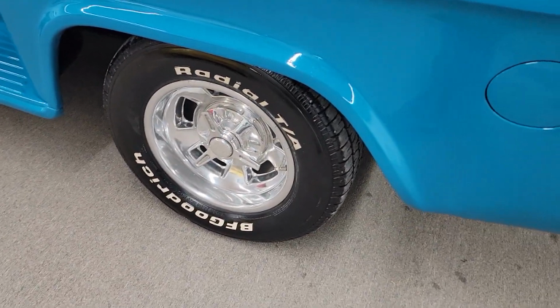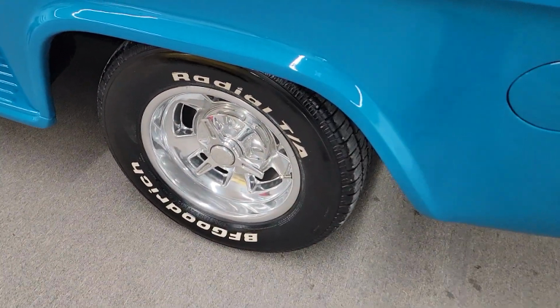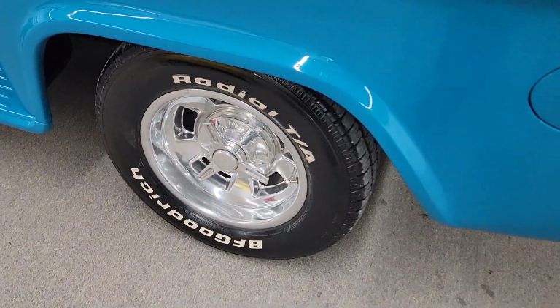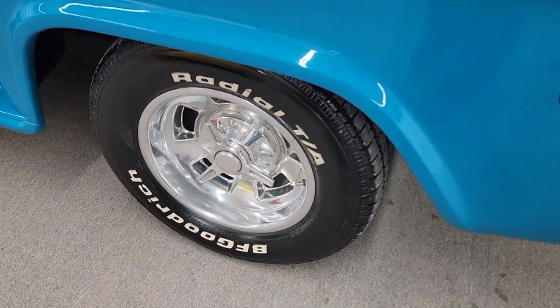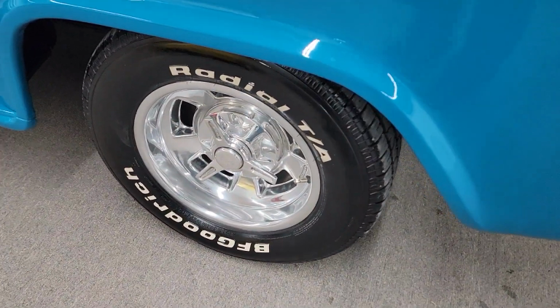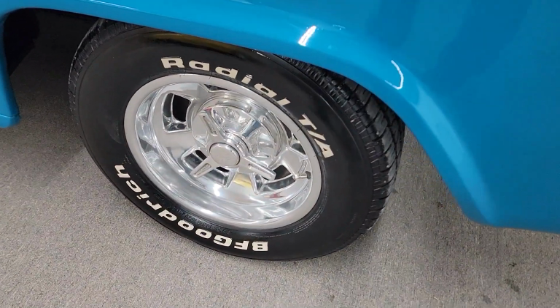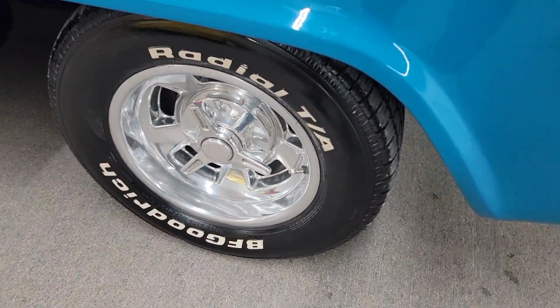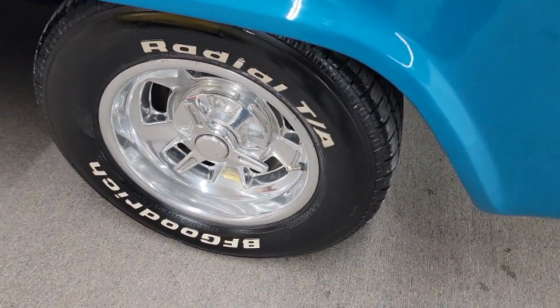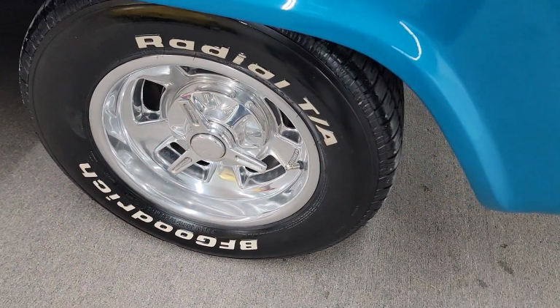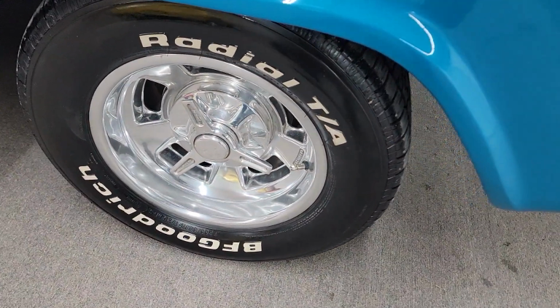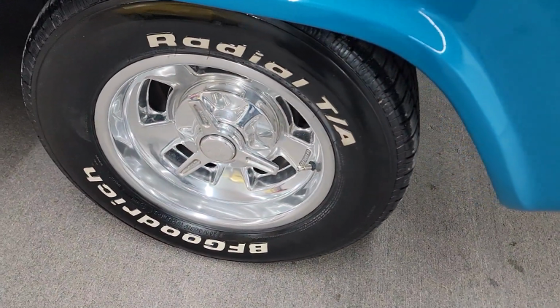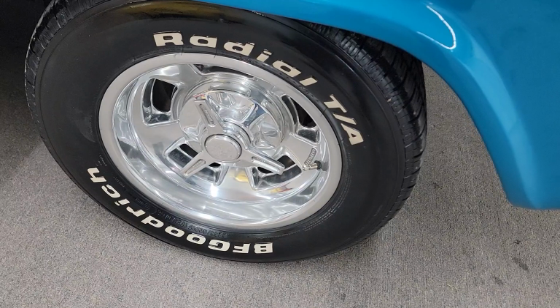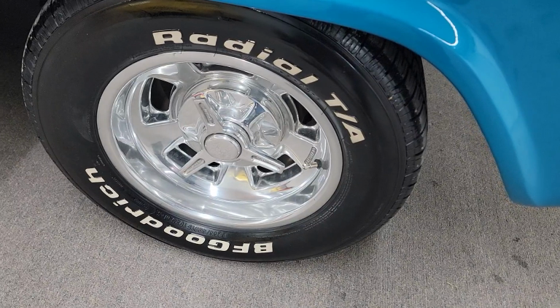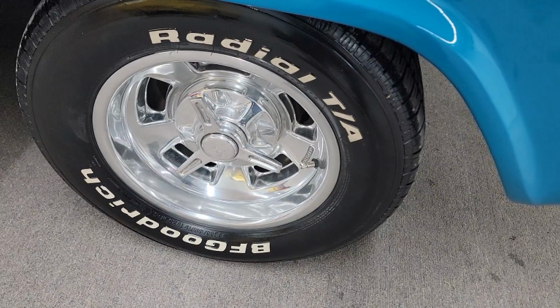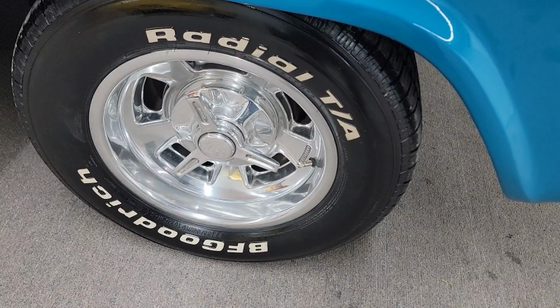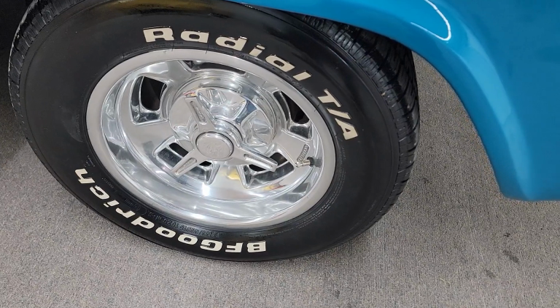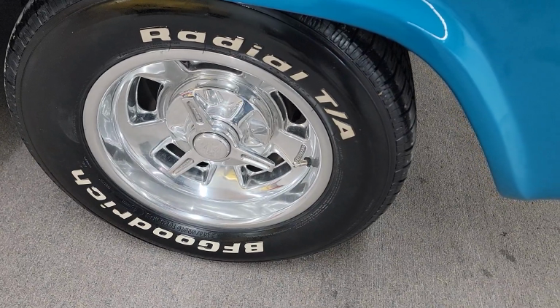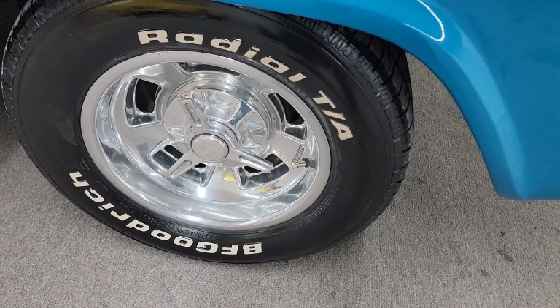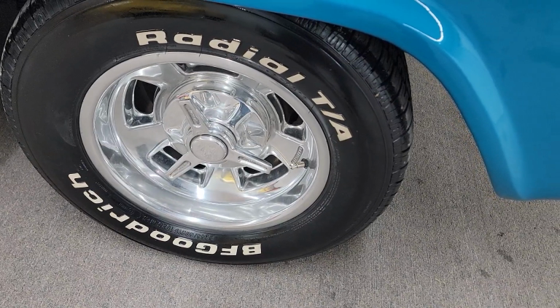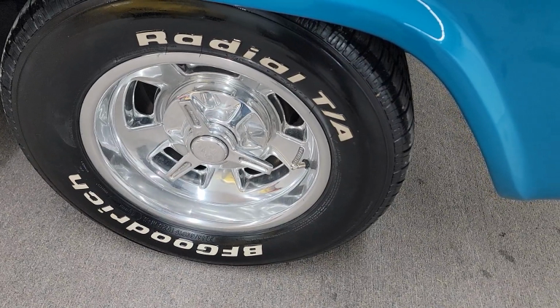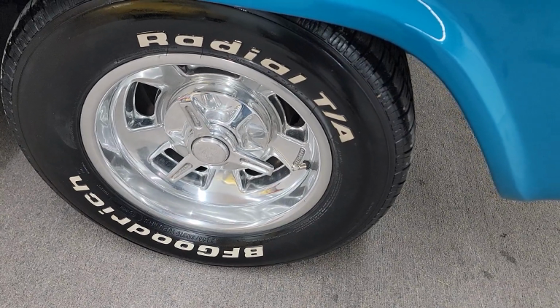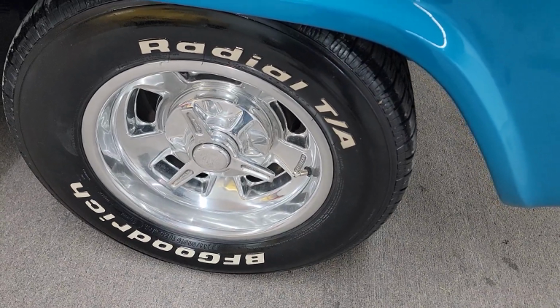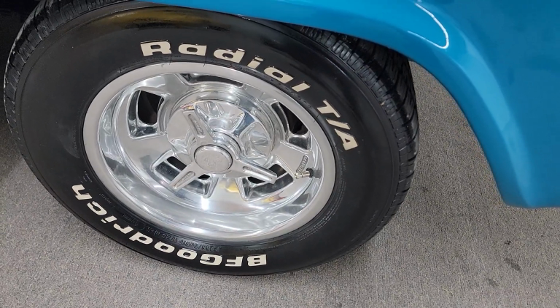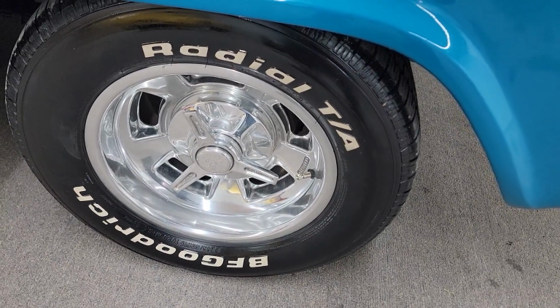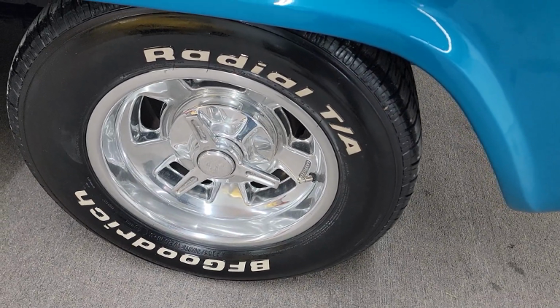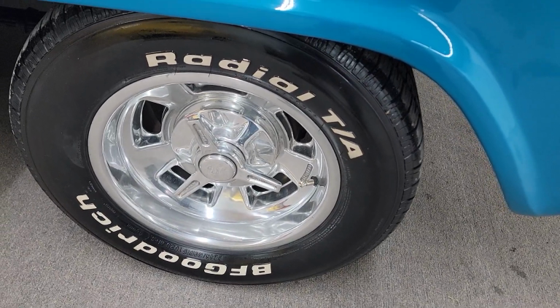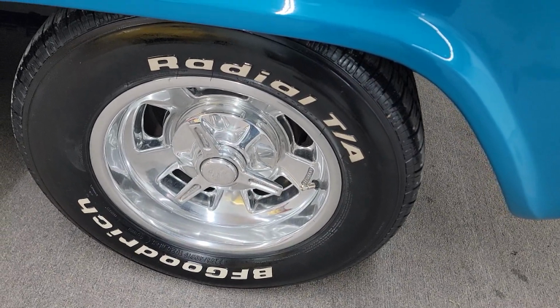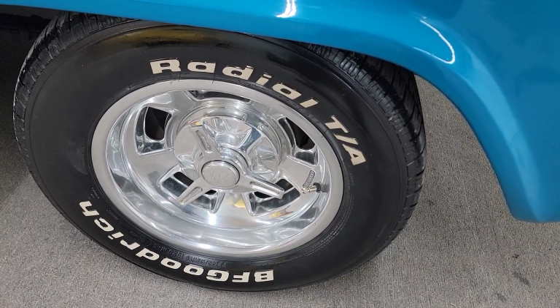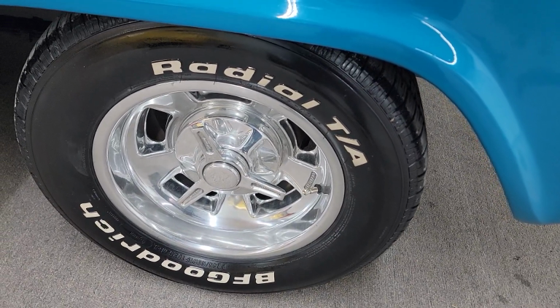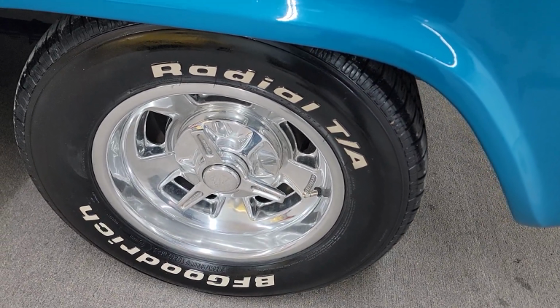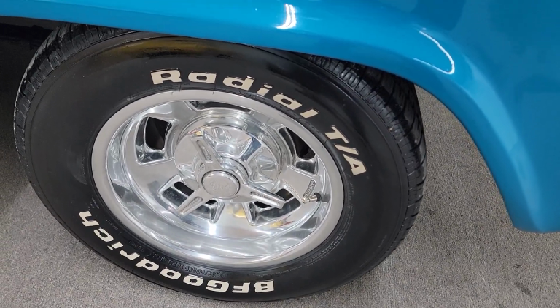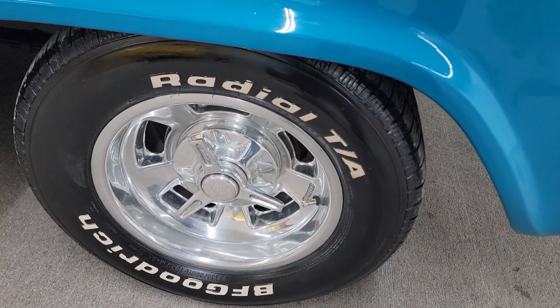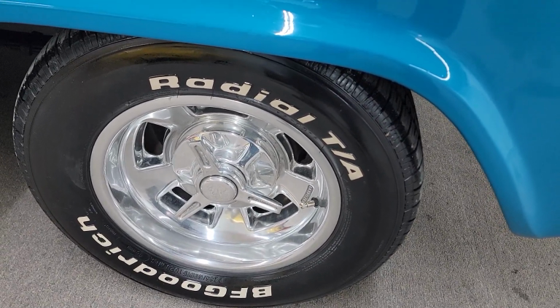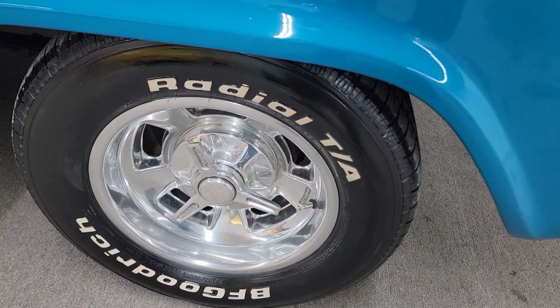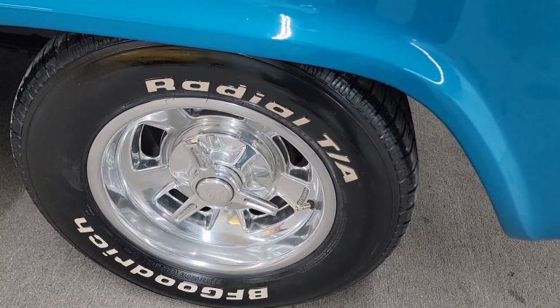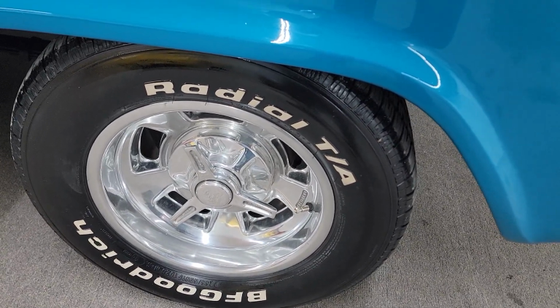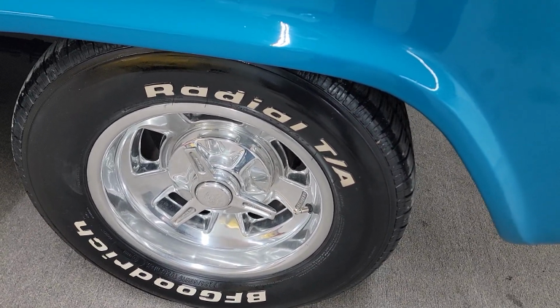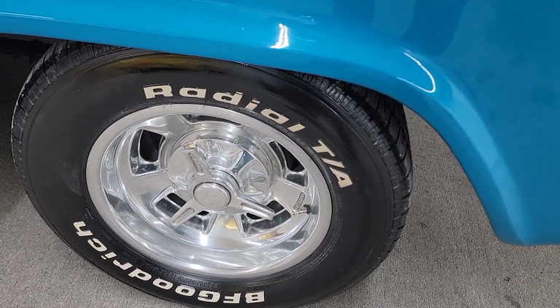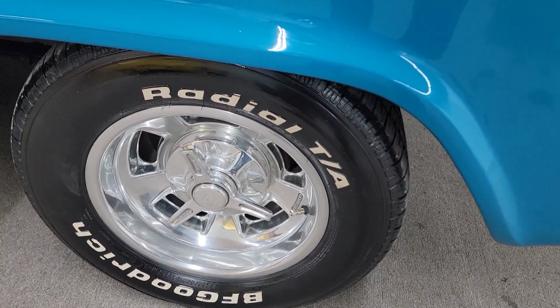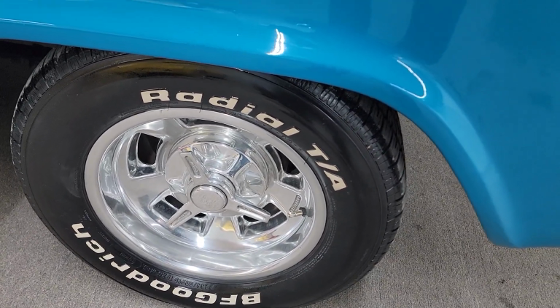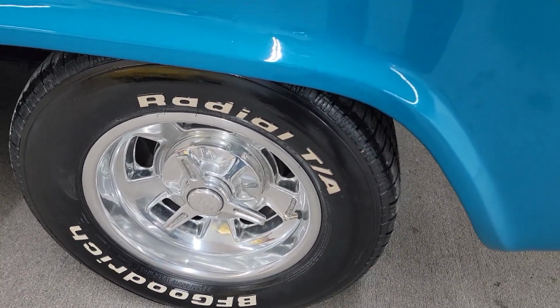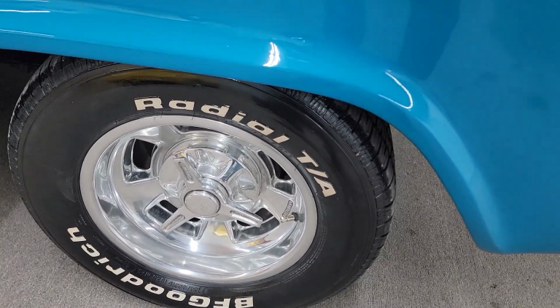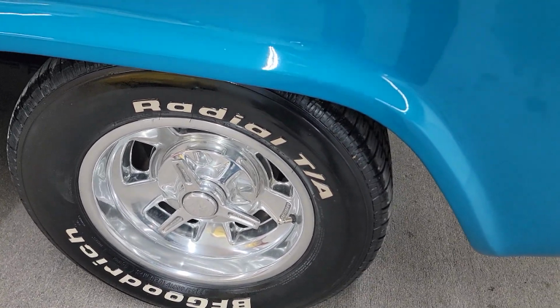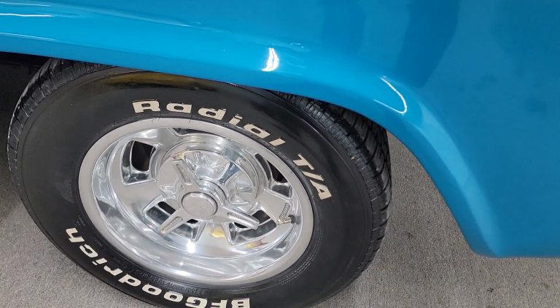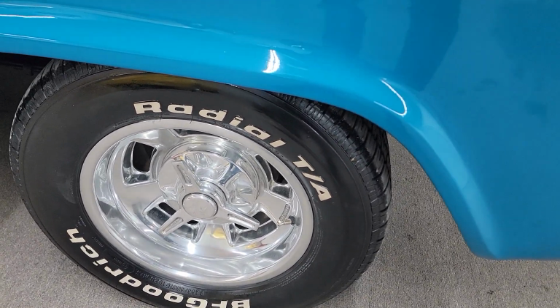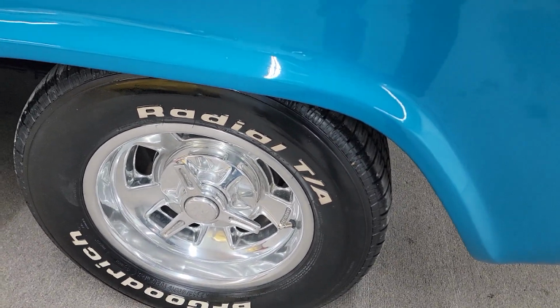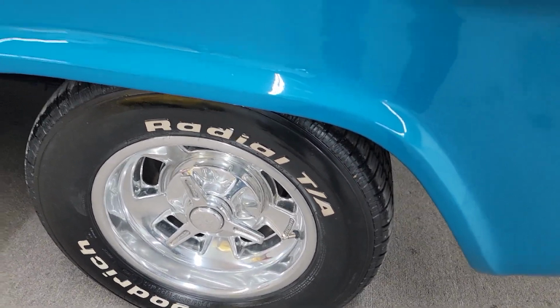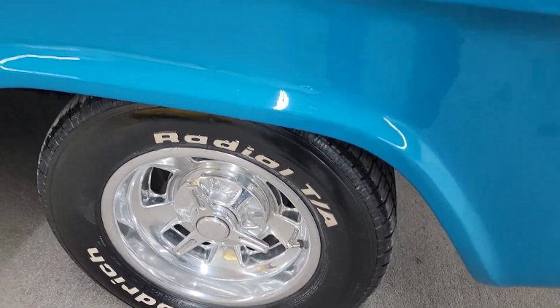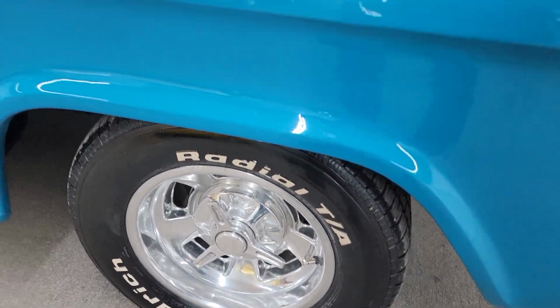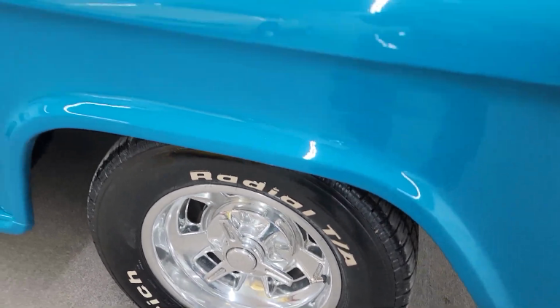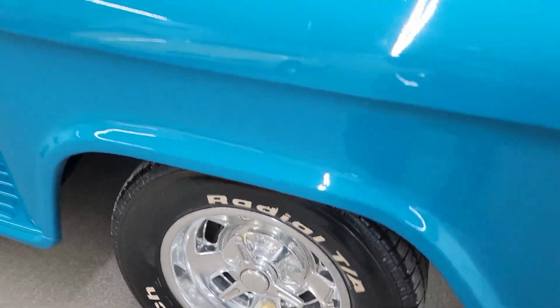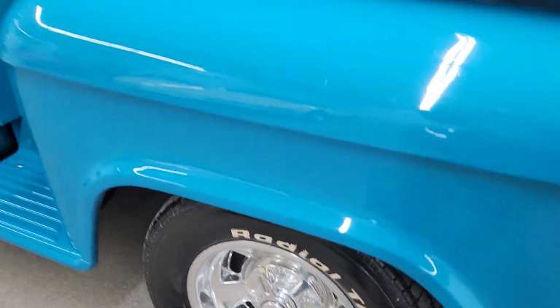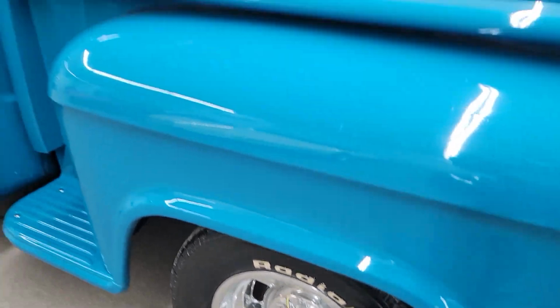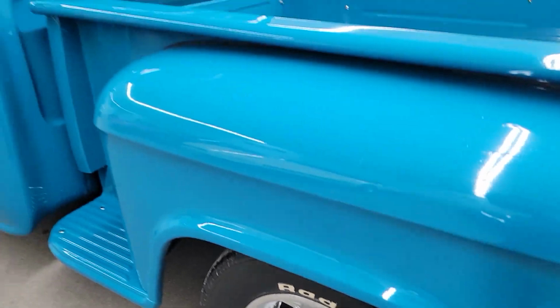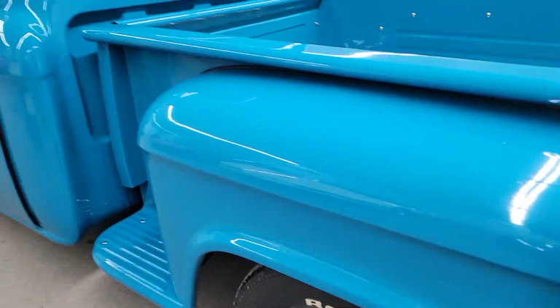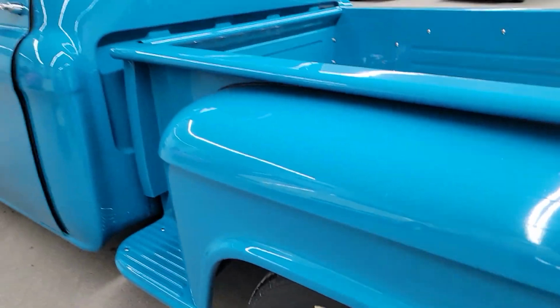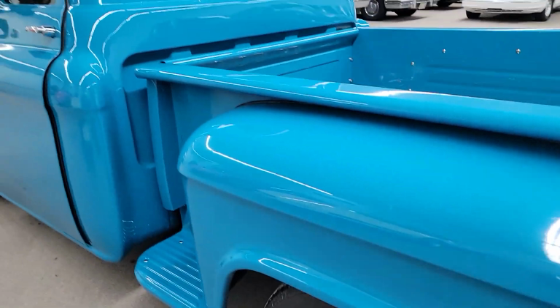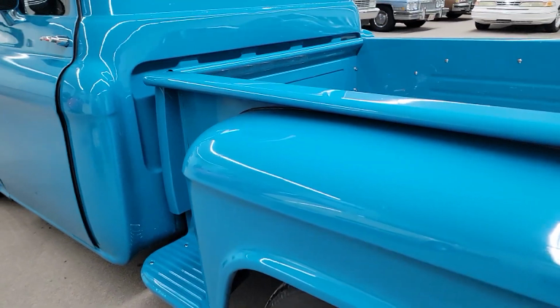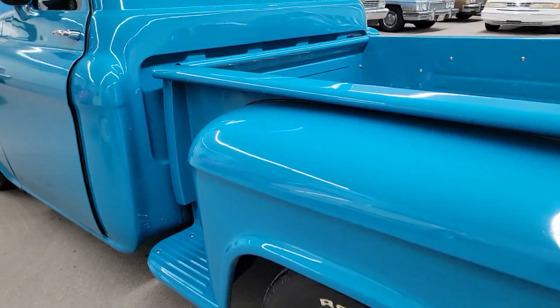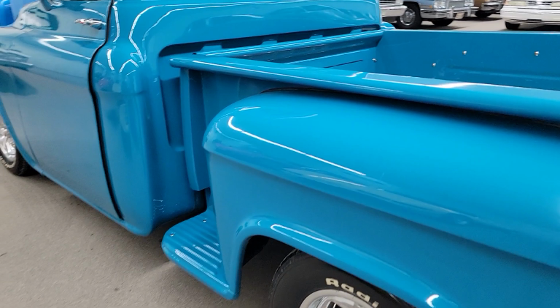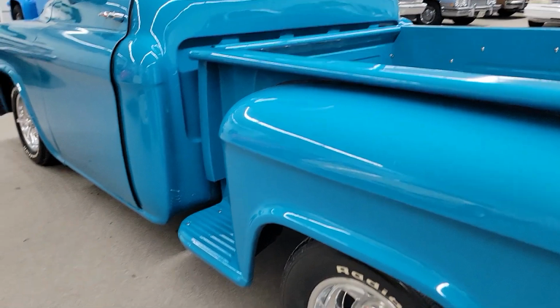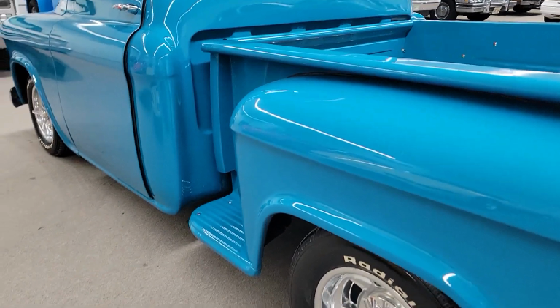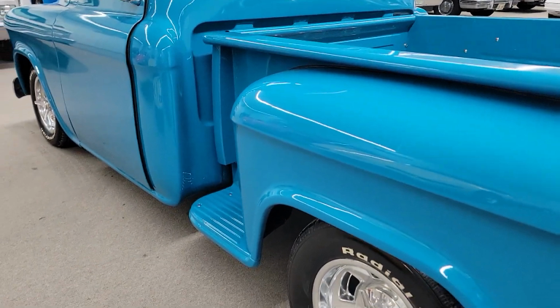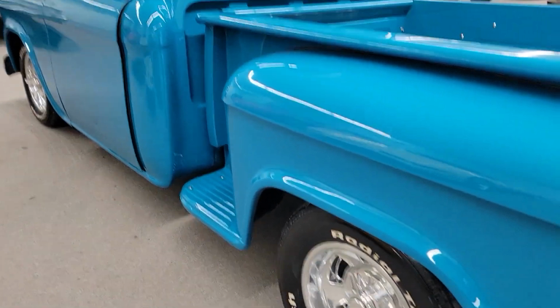It's got the 15-inch Holobrand wheels with the knockoffs on it, and BF Goodrich TA radial tires.